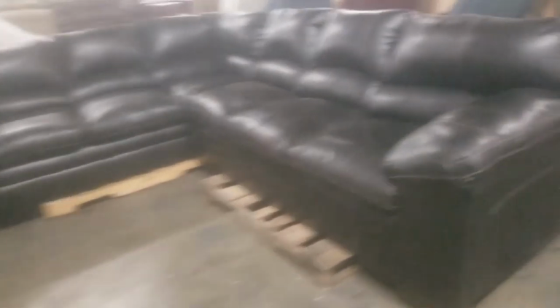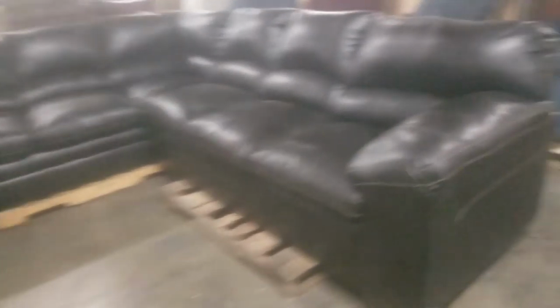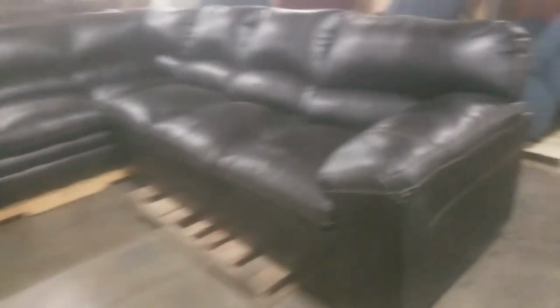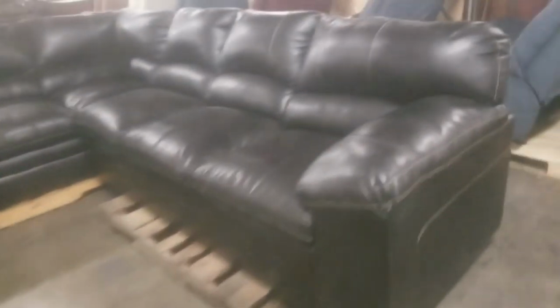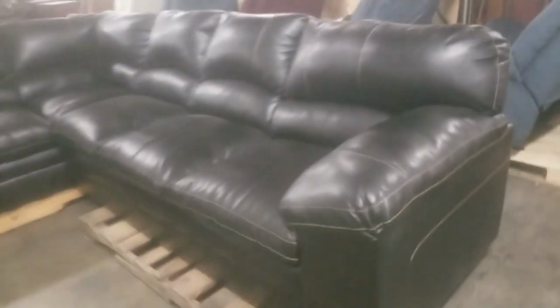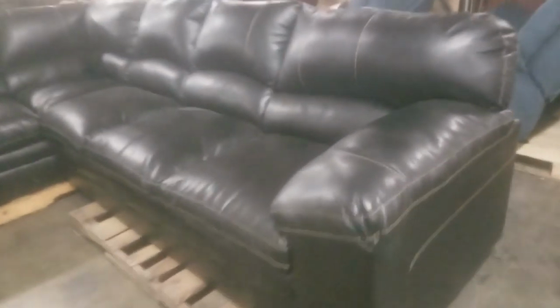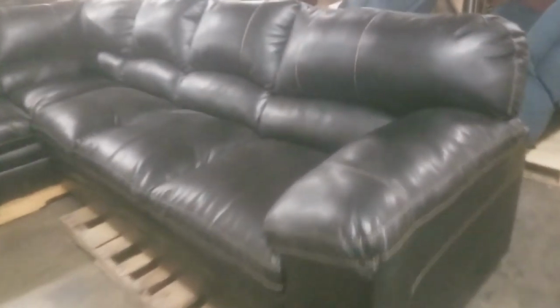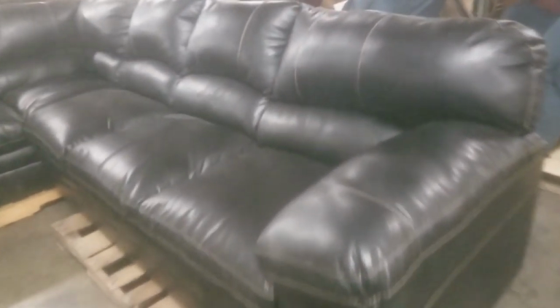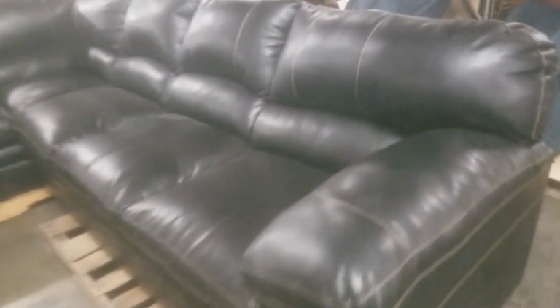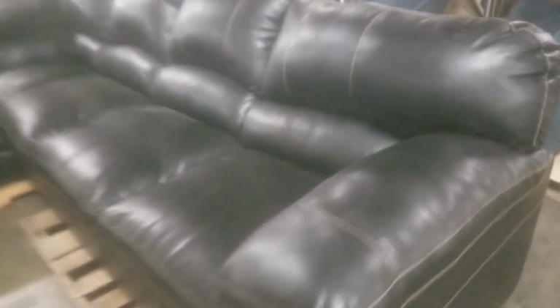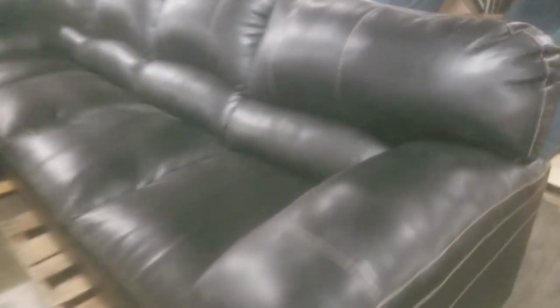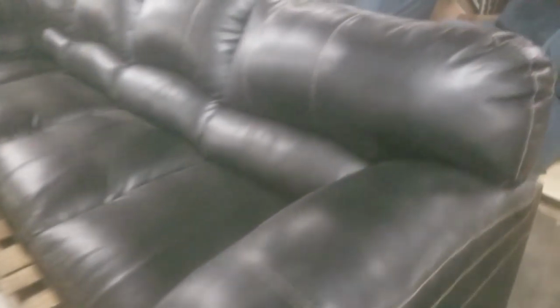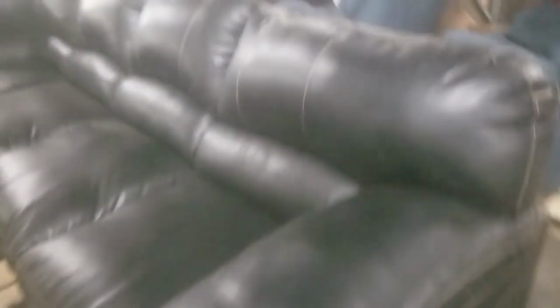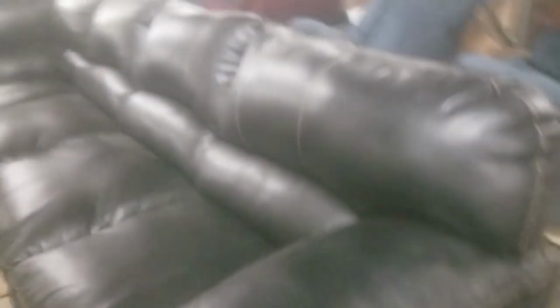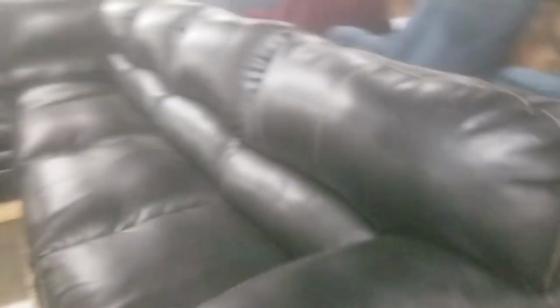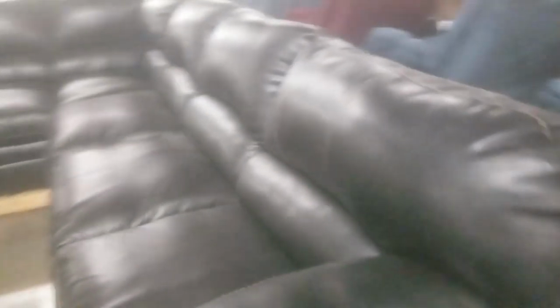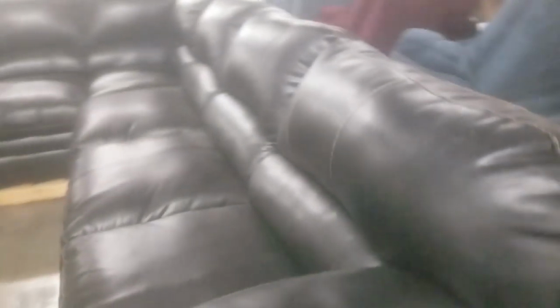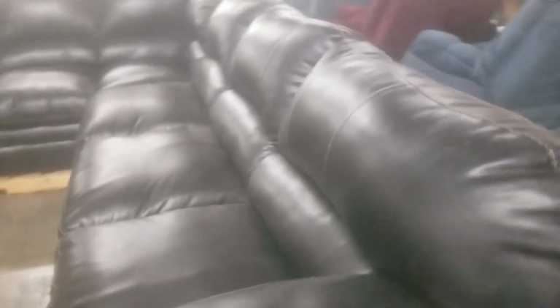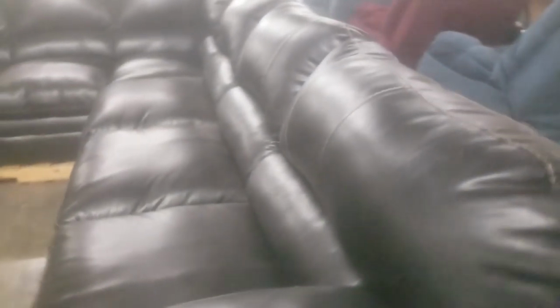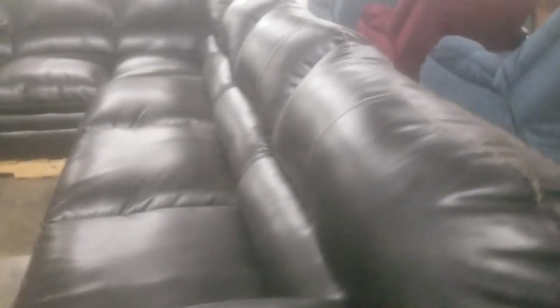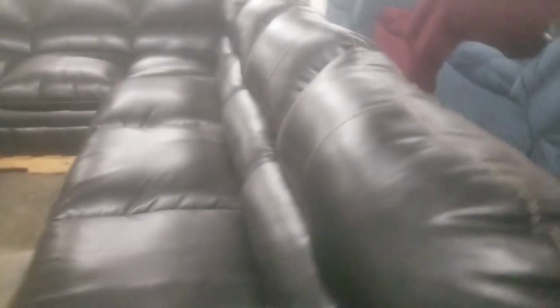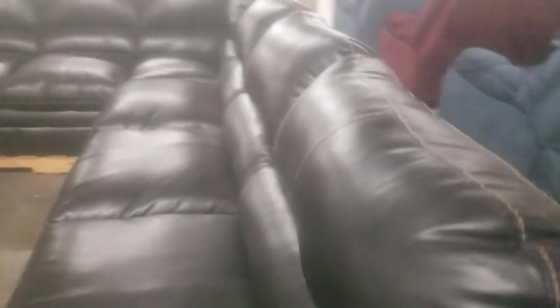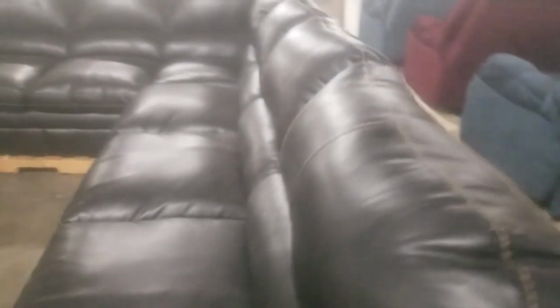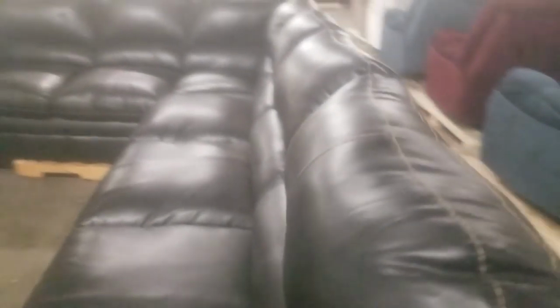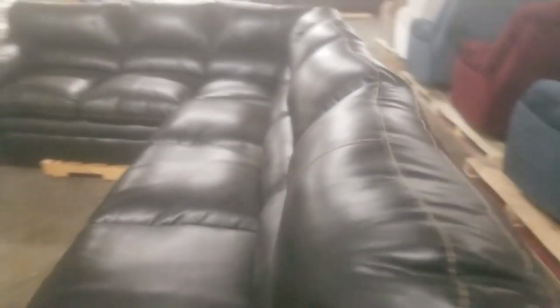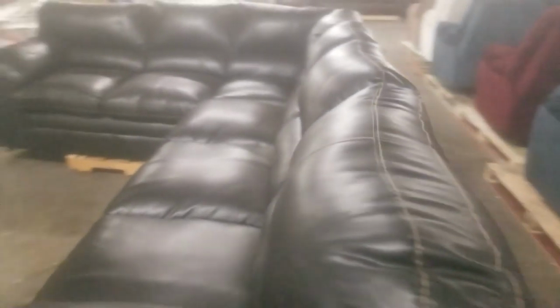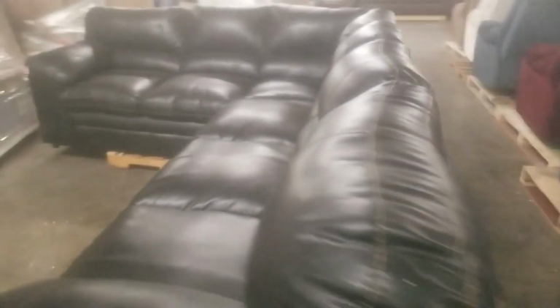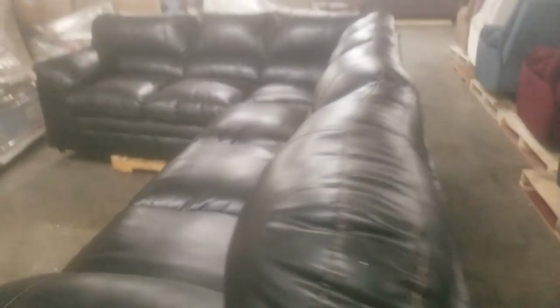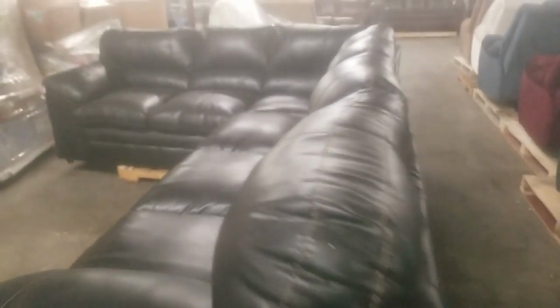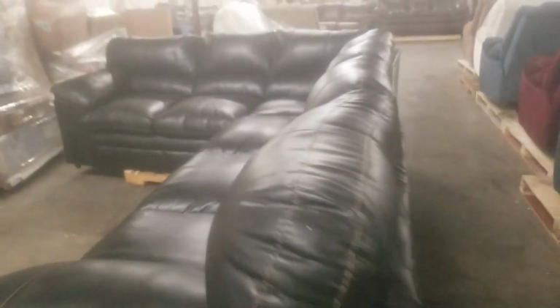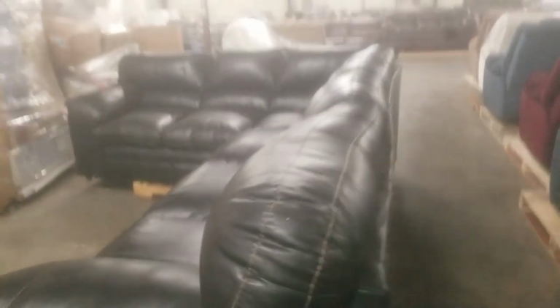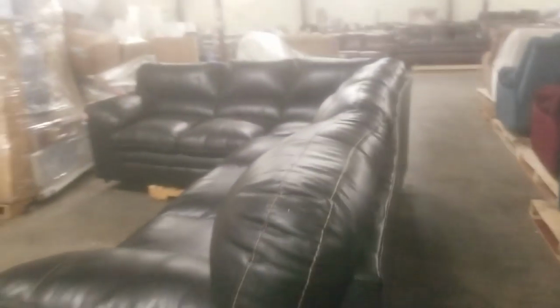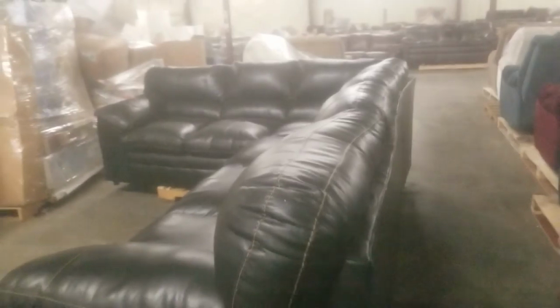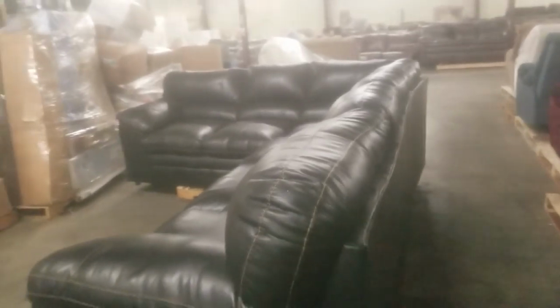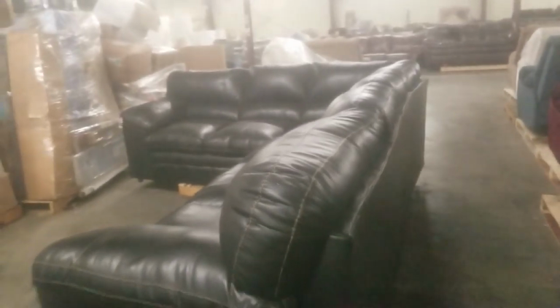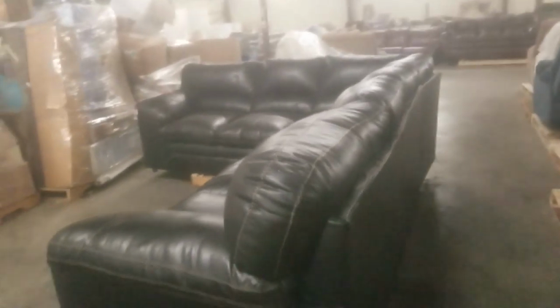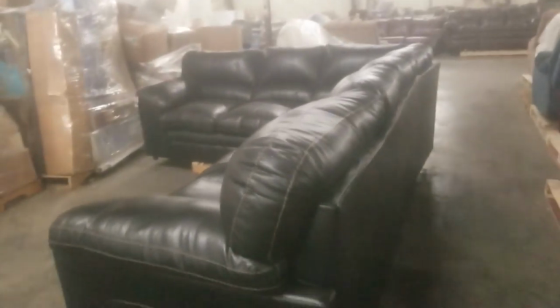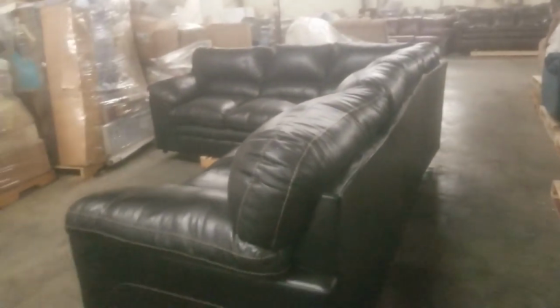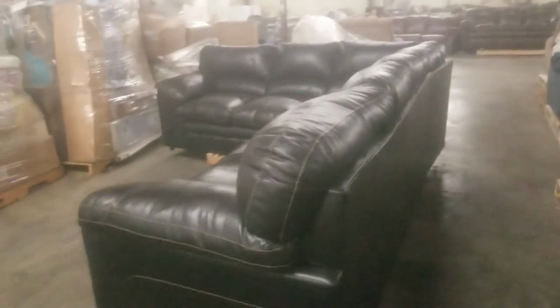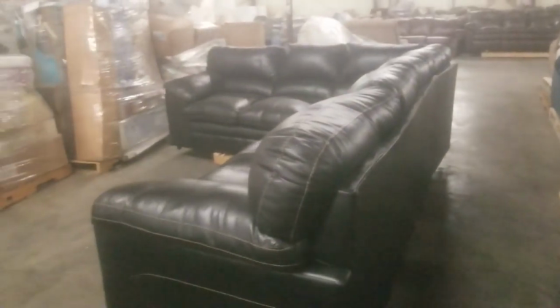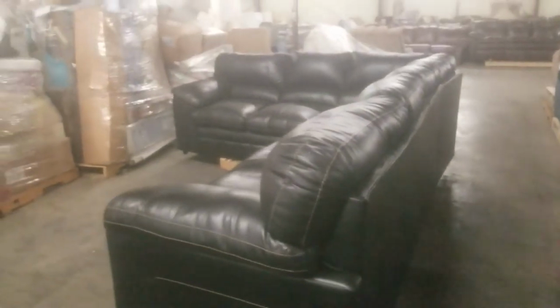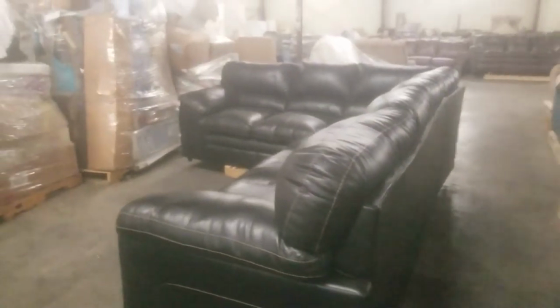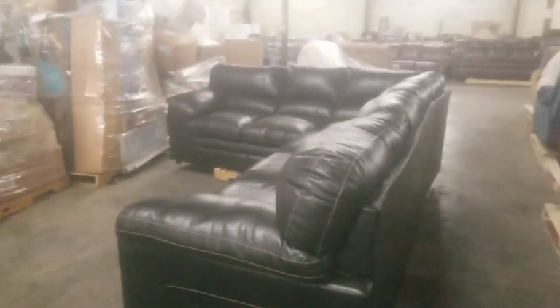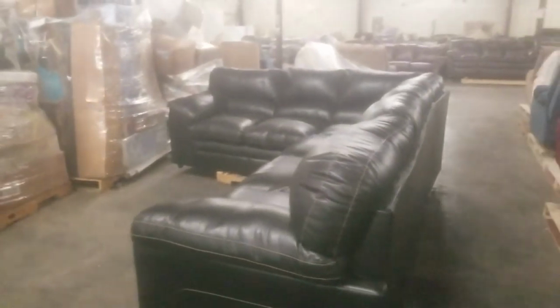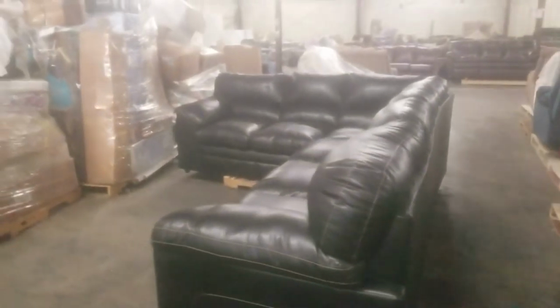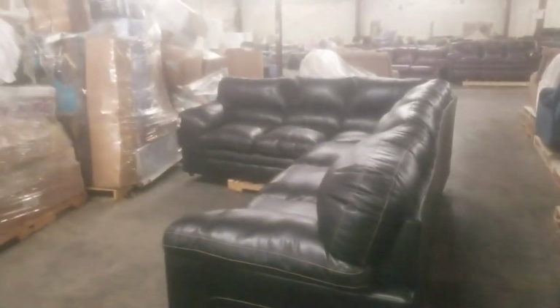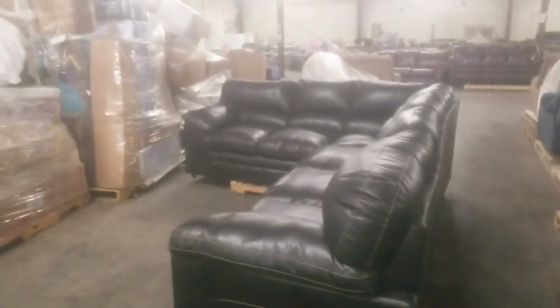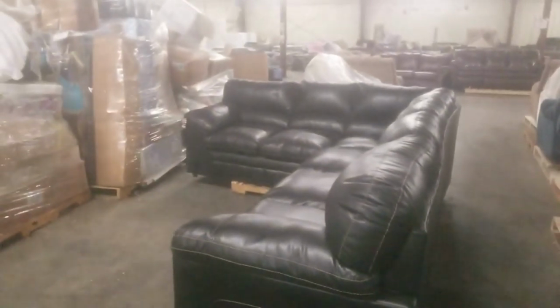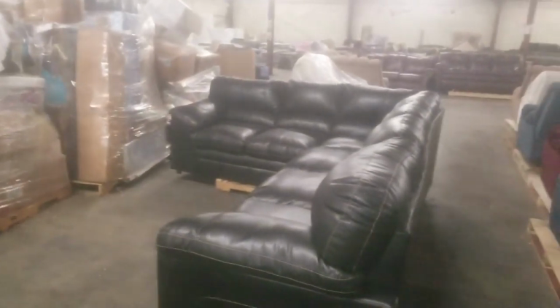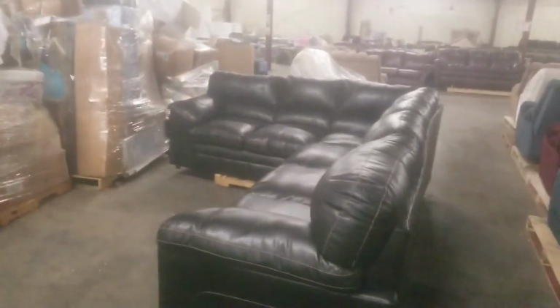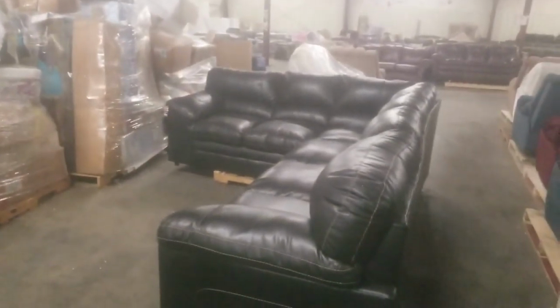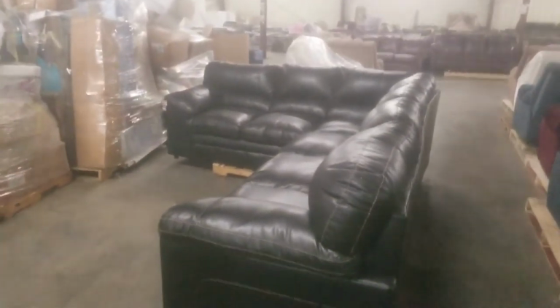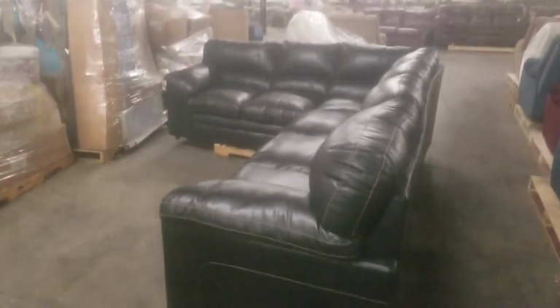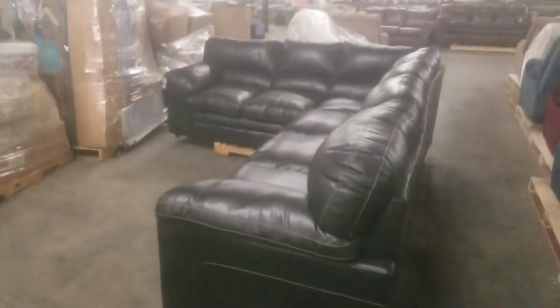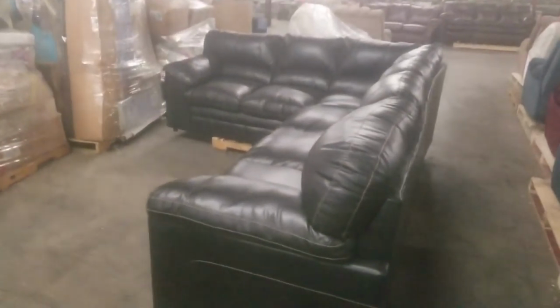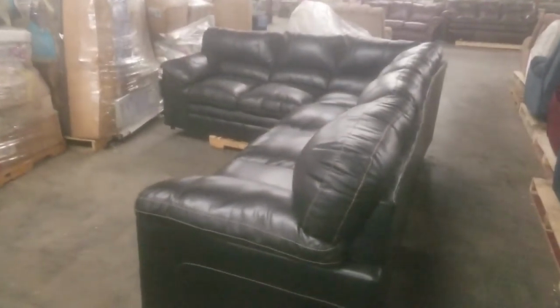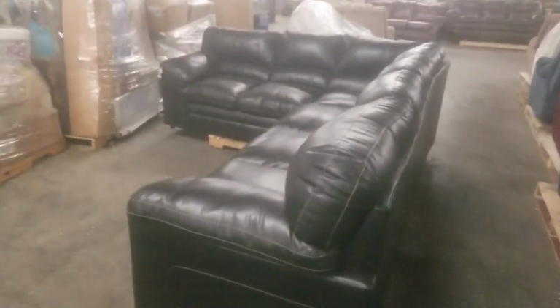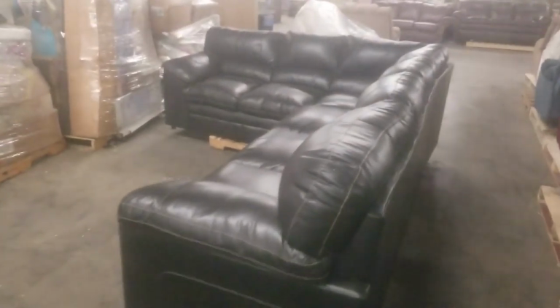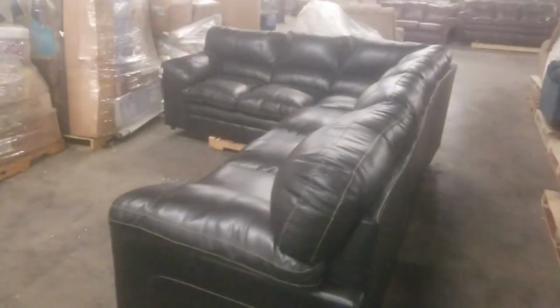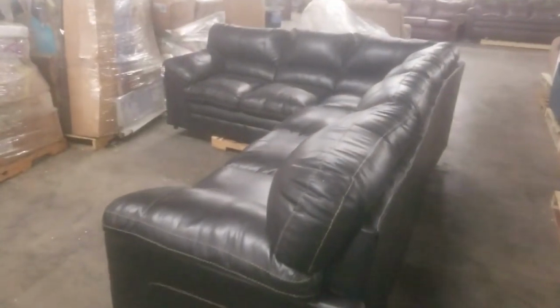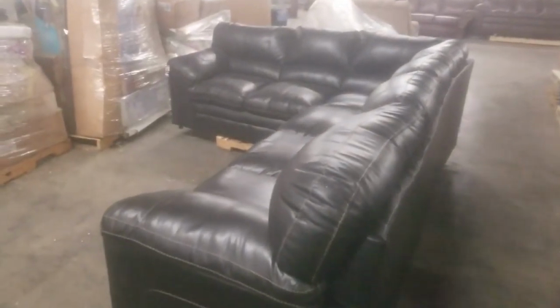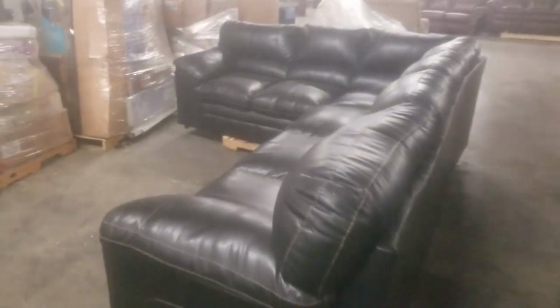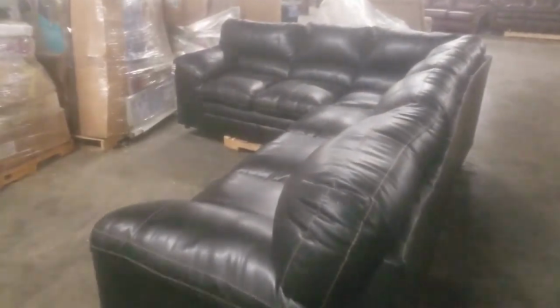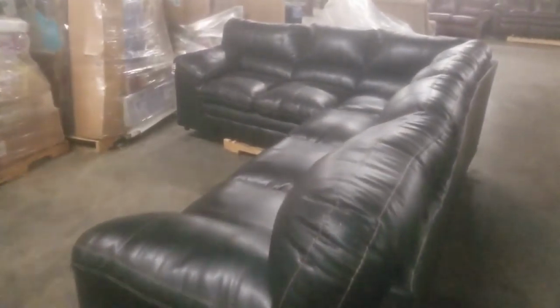615-800-1646 on a sectional sofa for only $500.